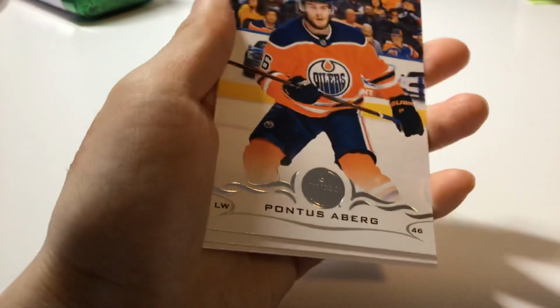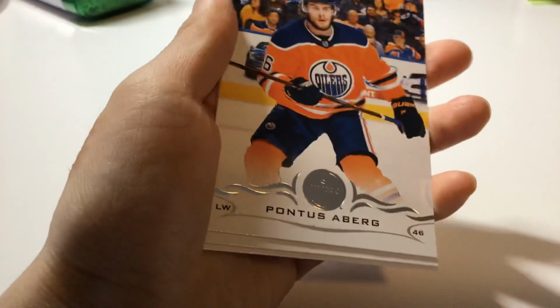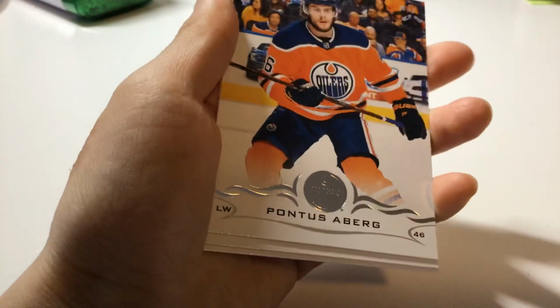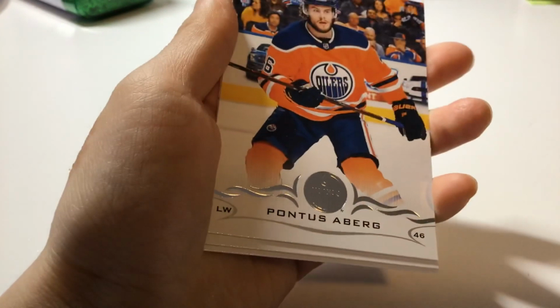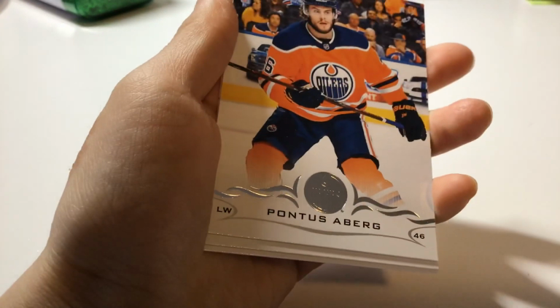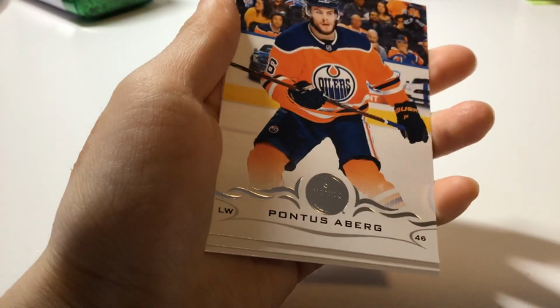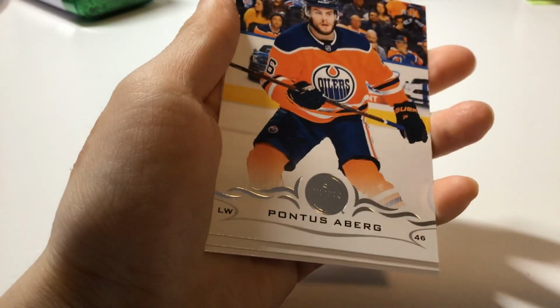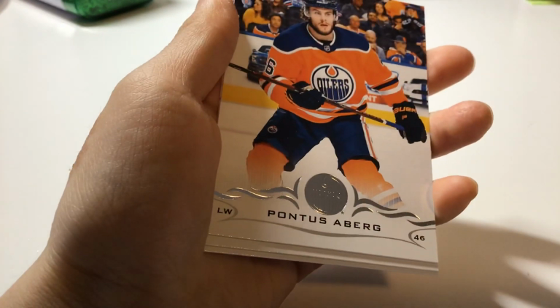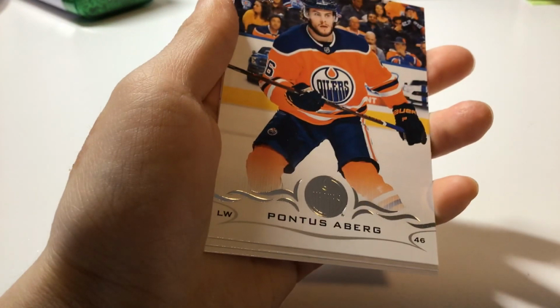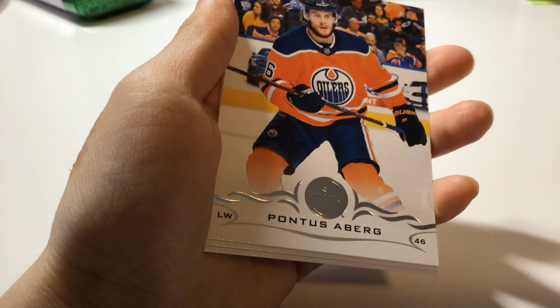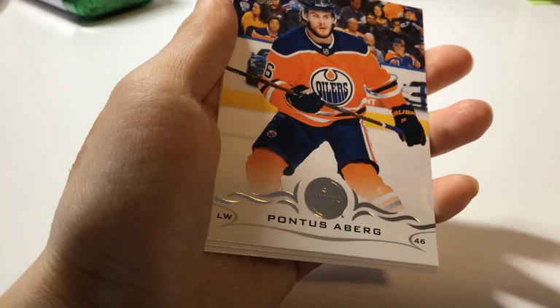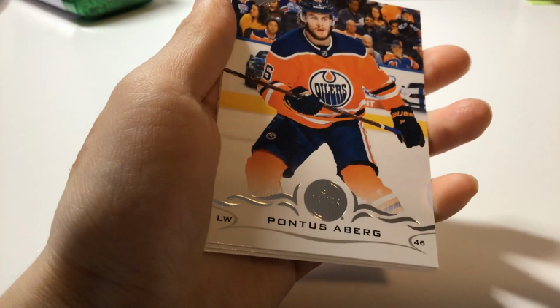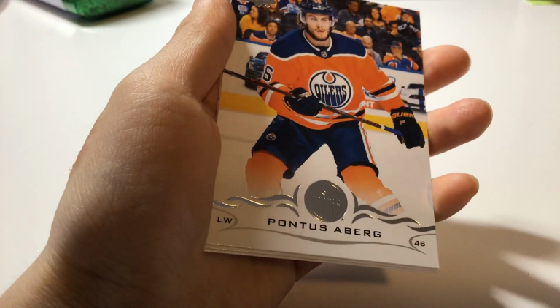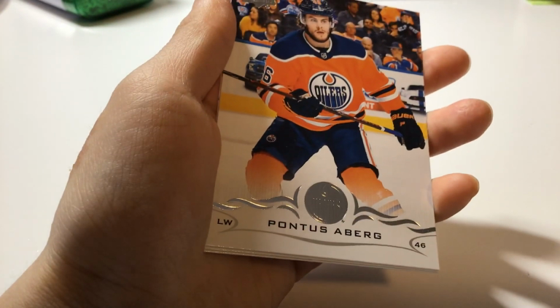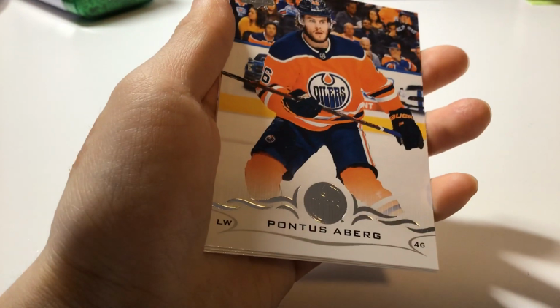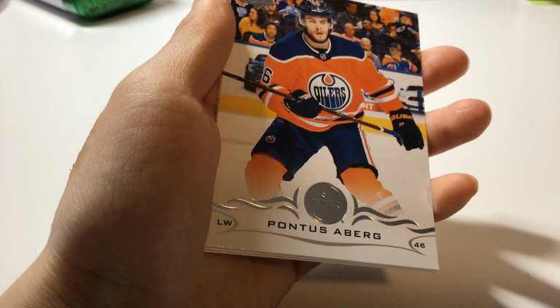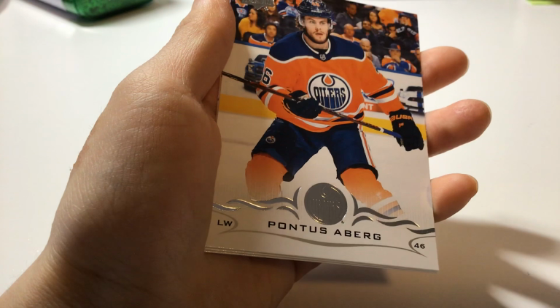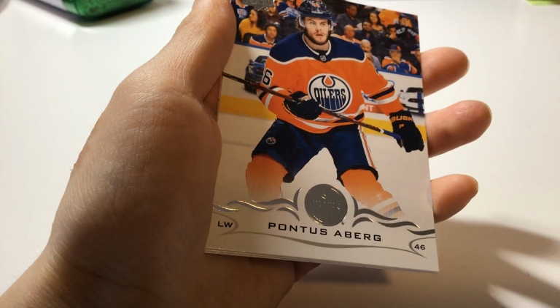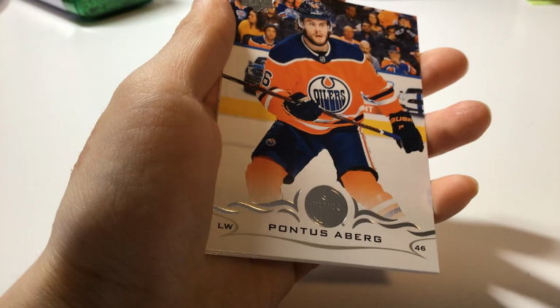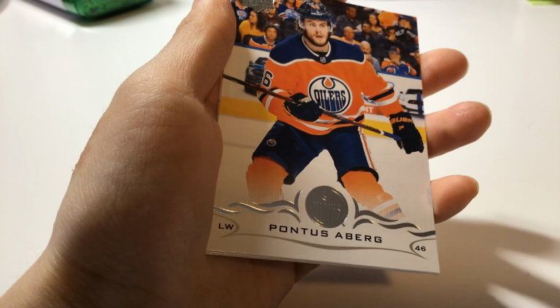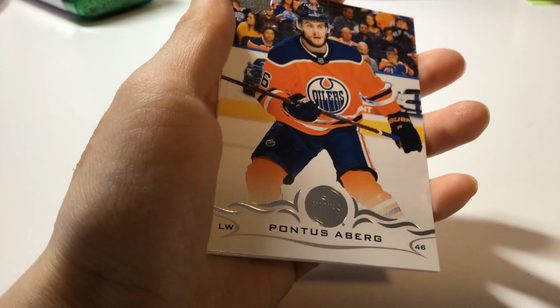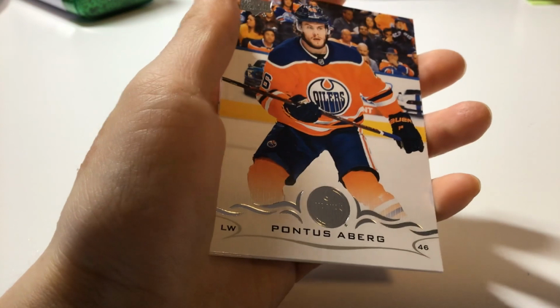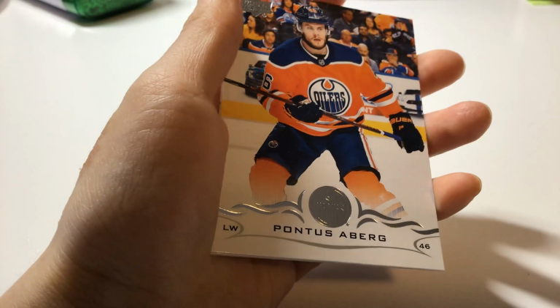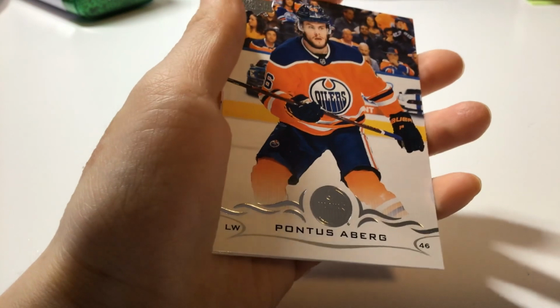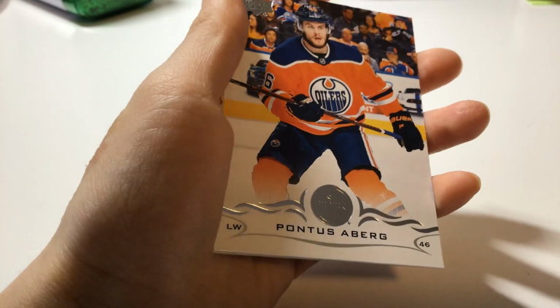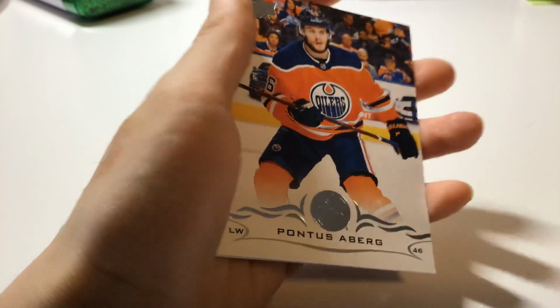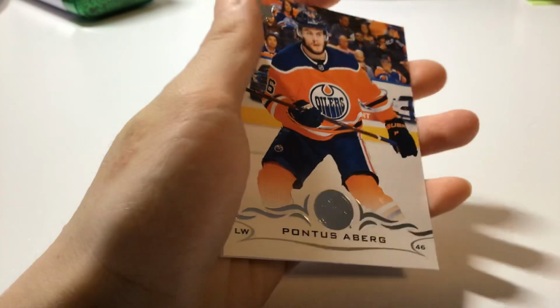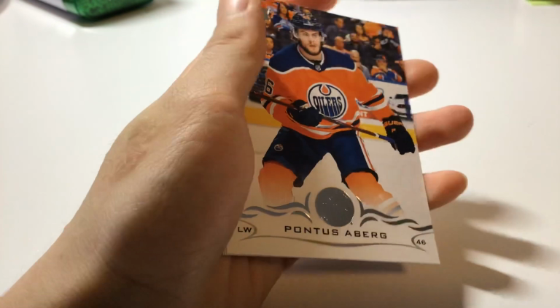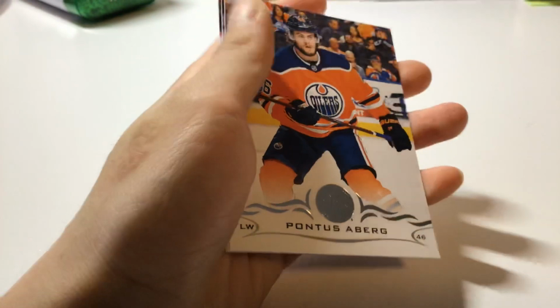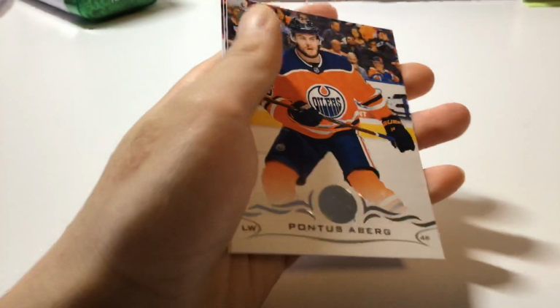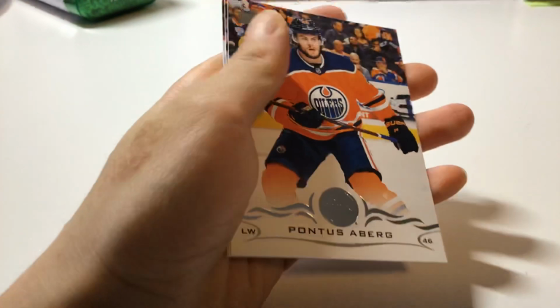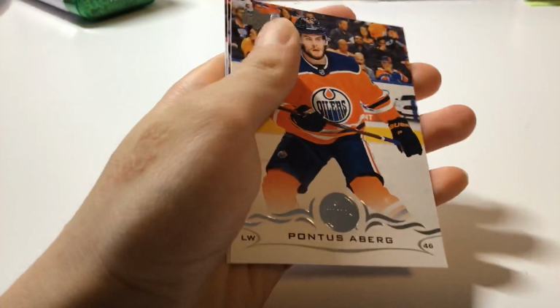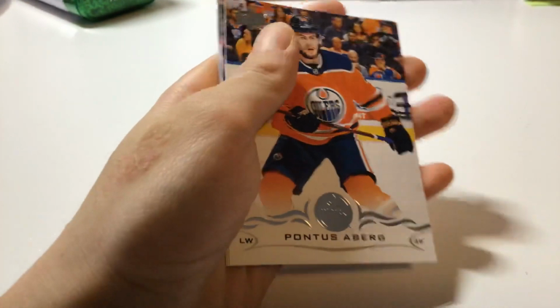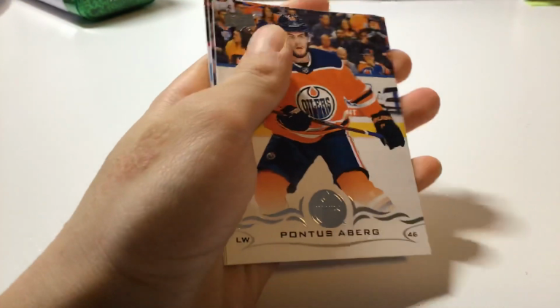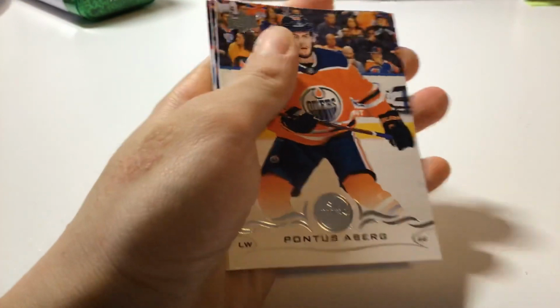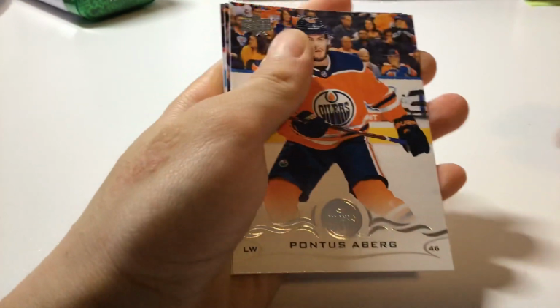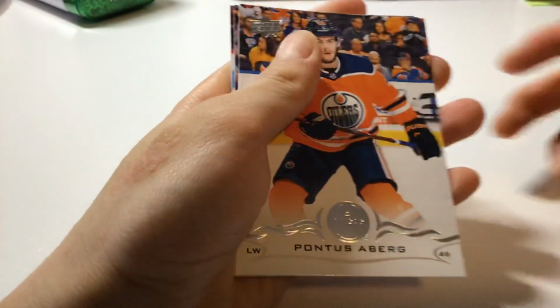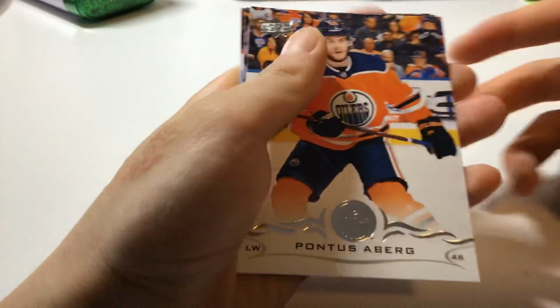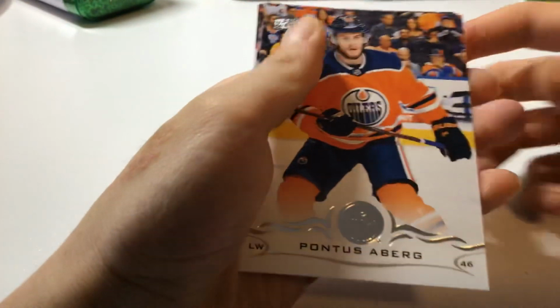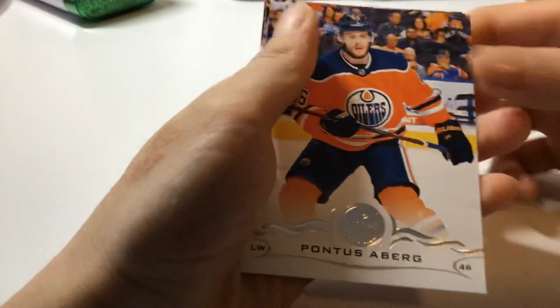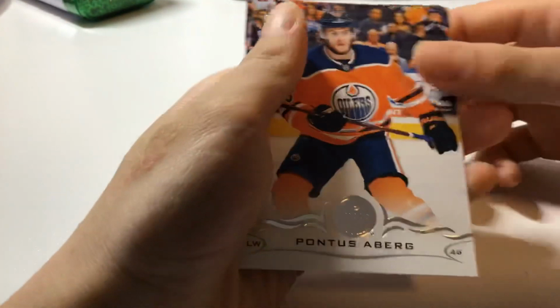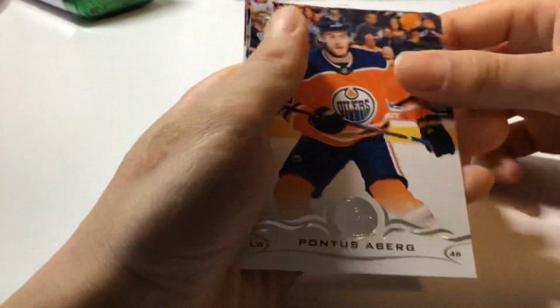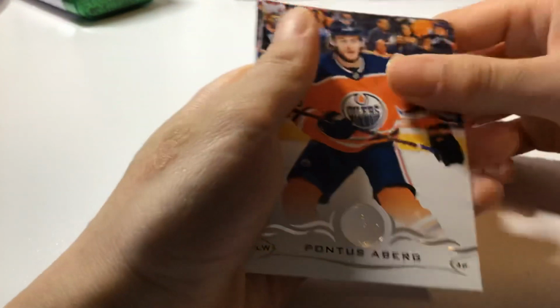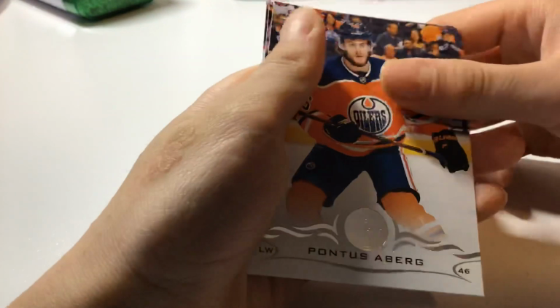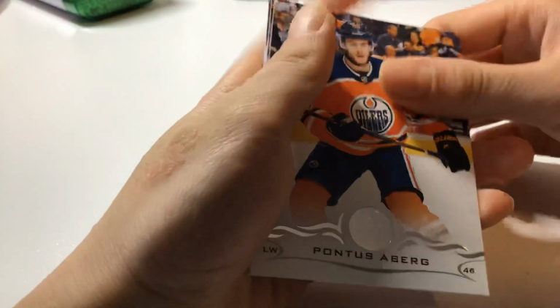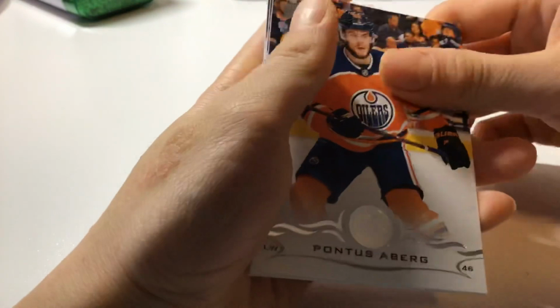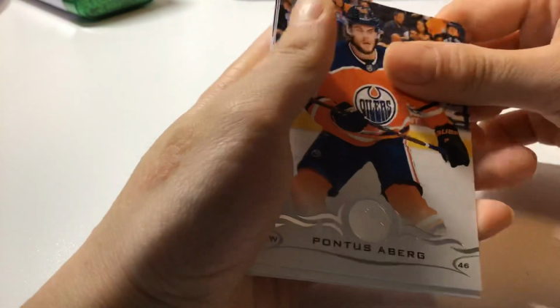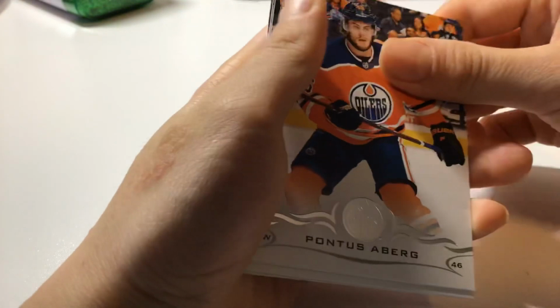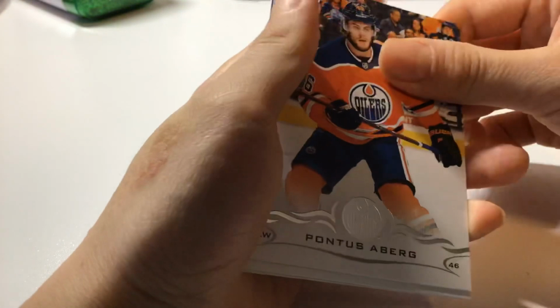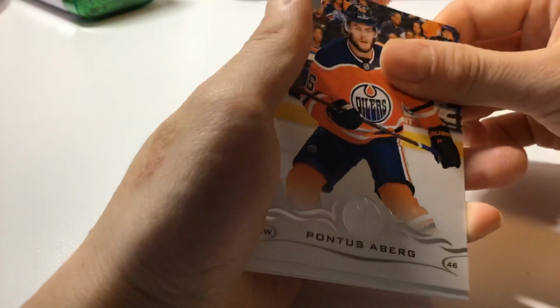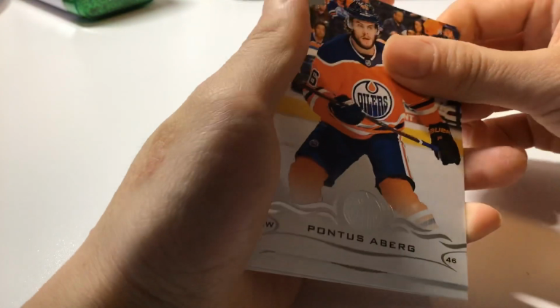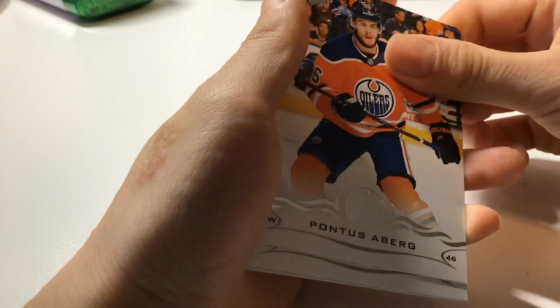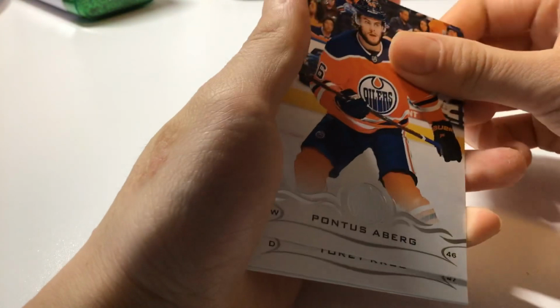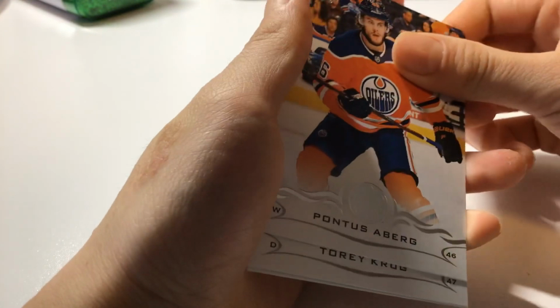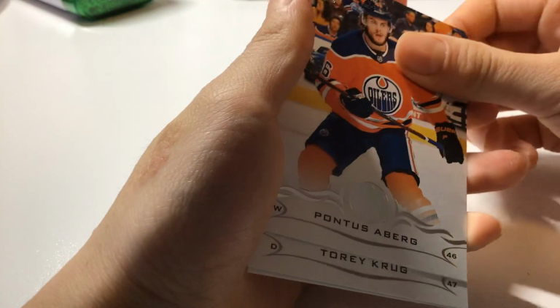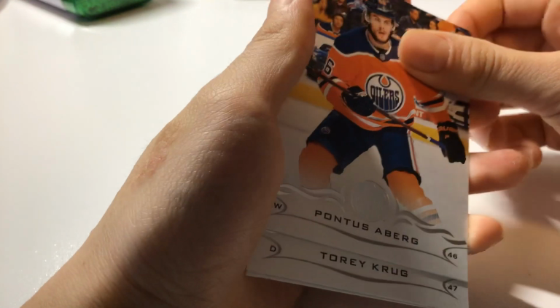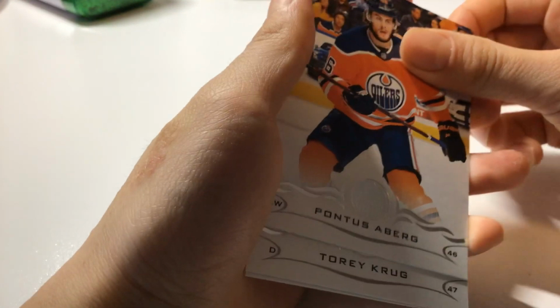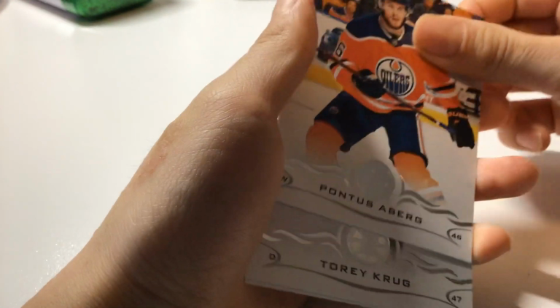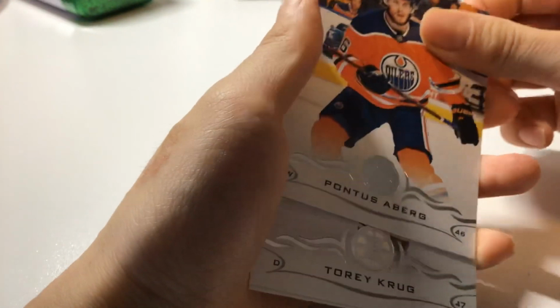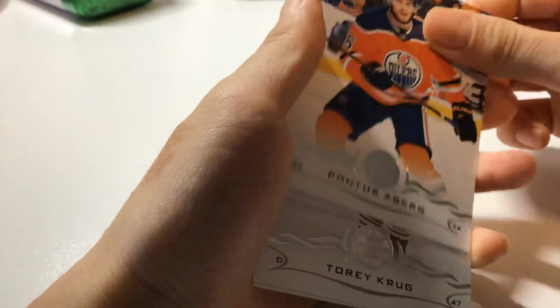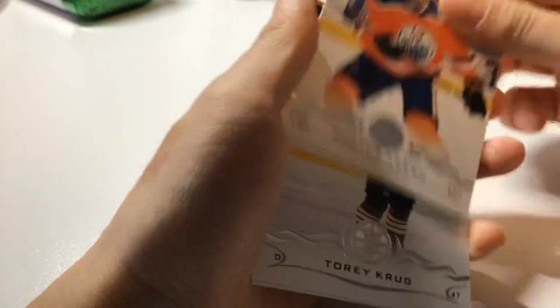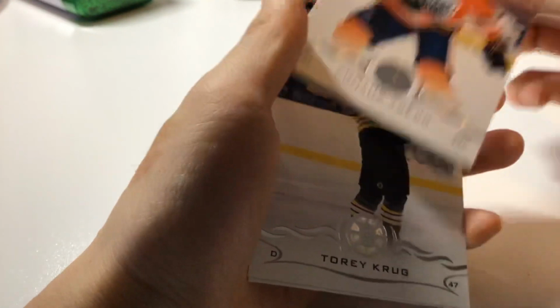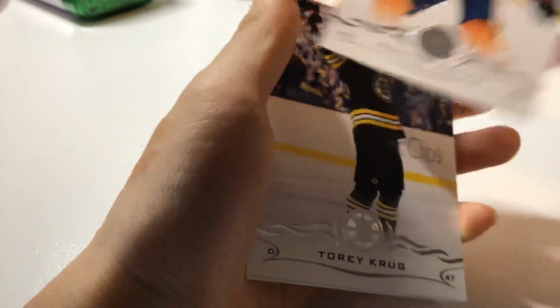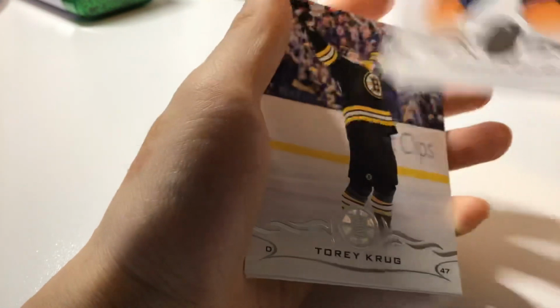Pondus Eppard, left wing, Edmonton Oilers.